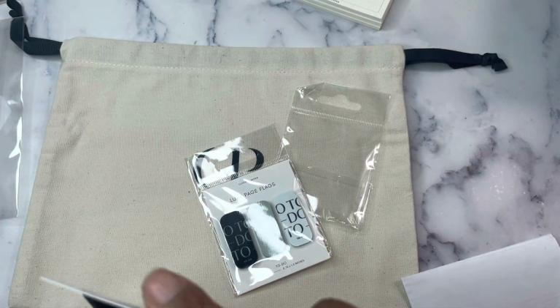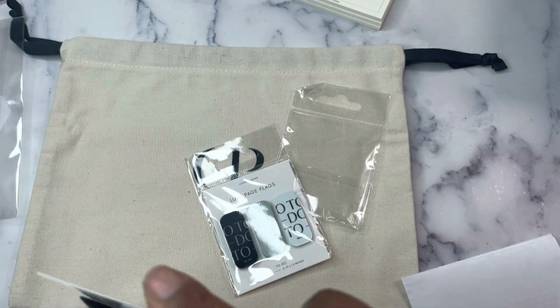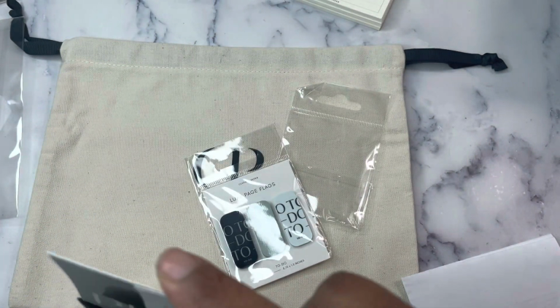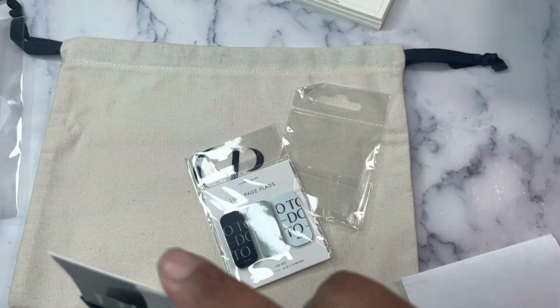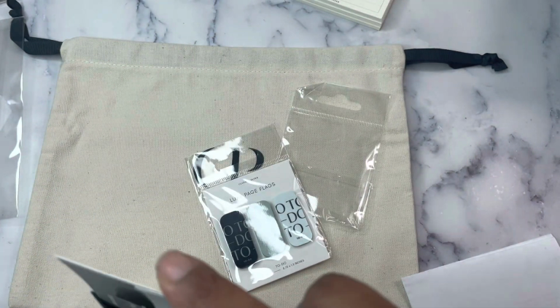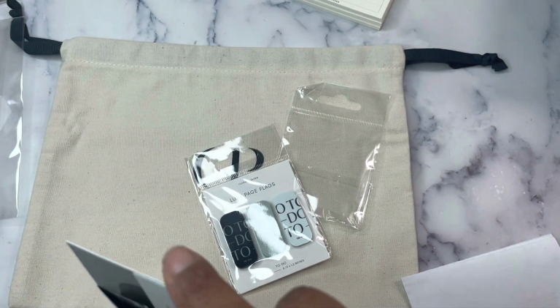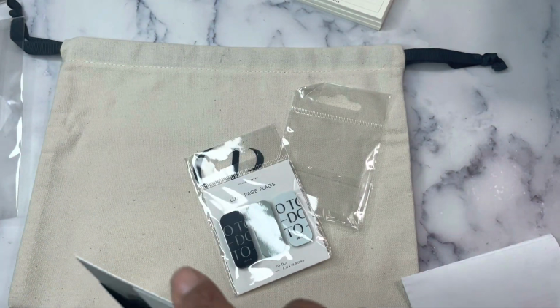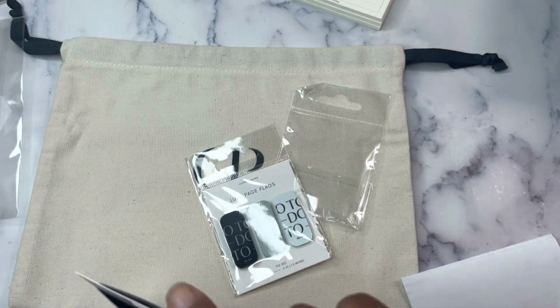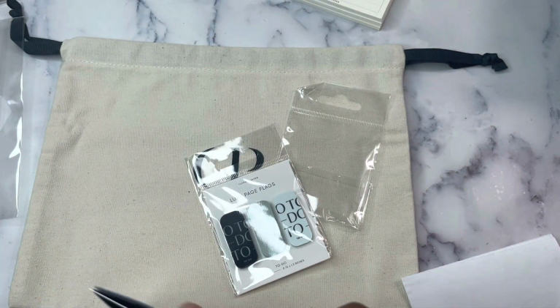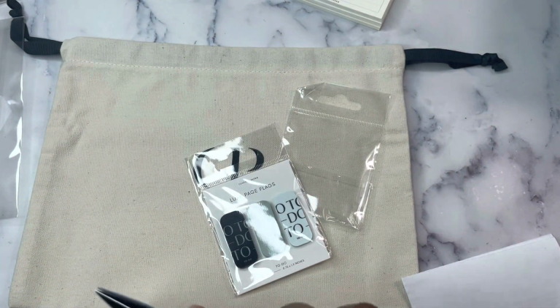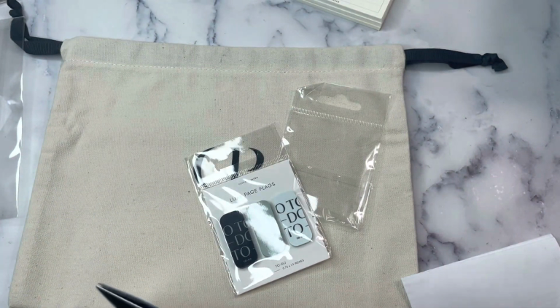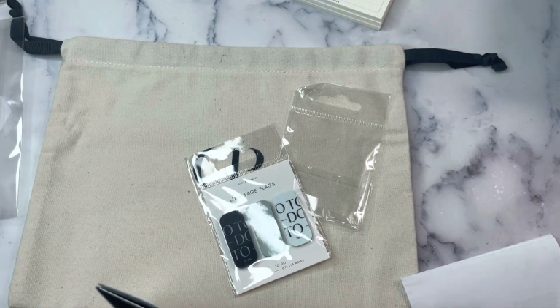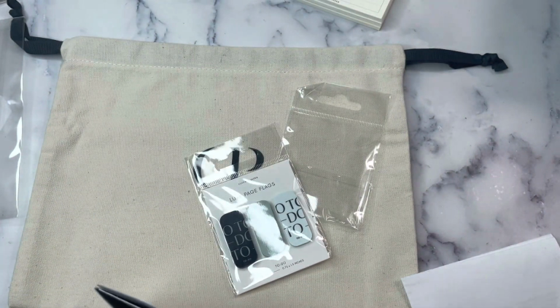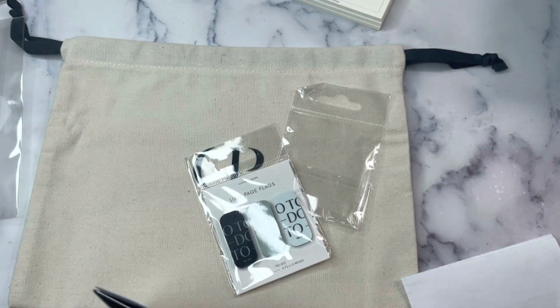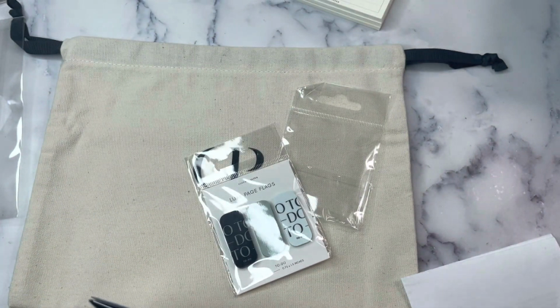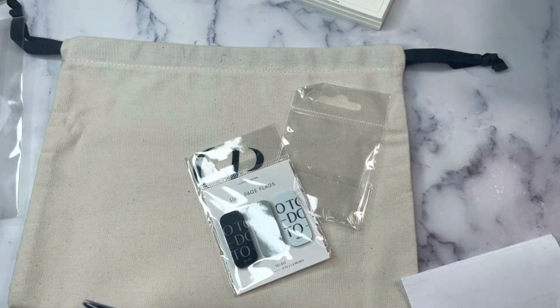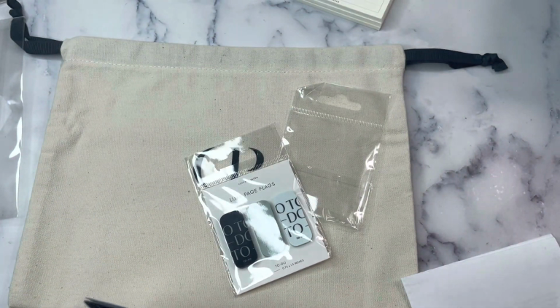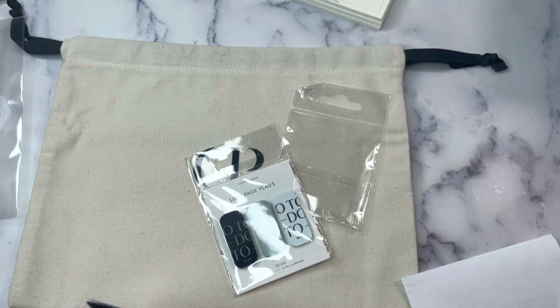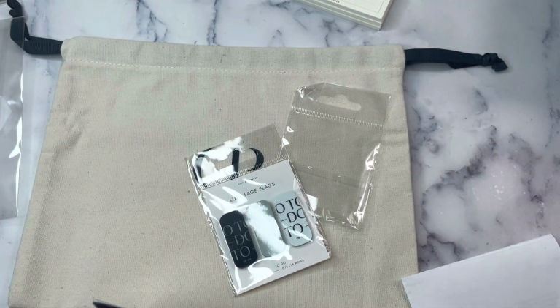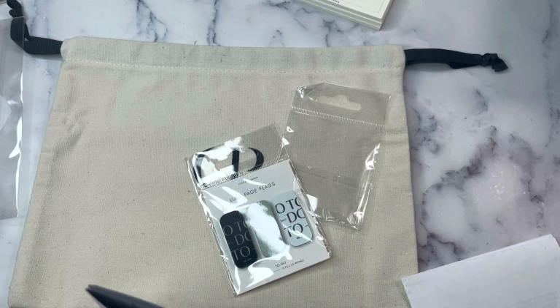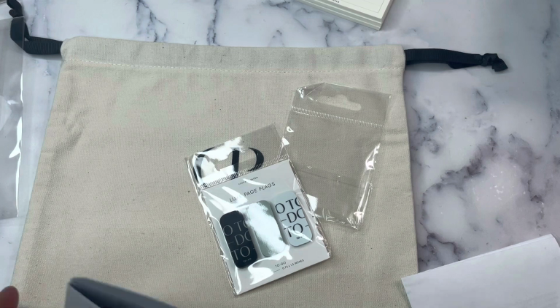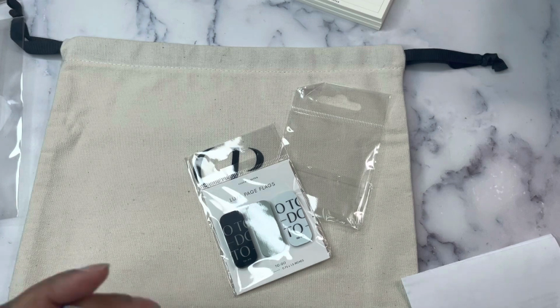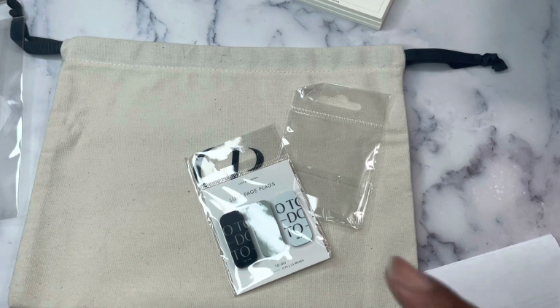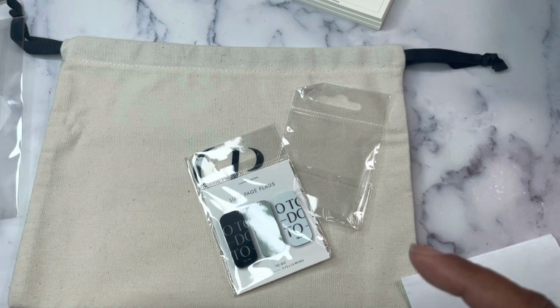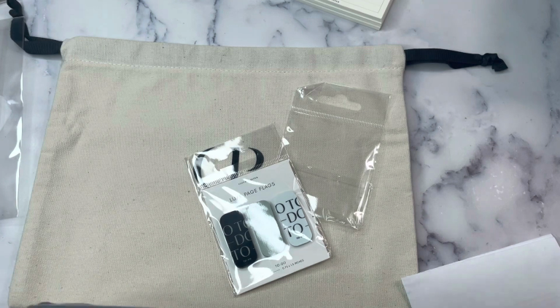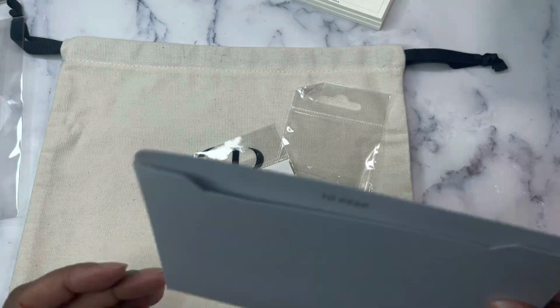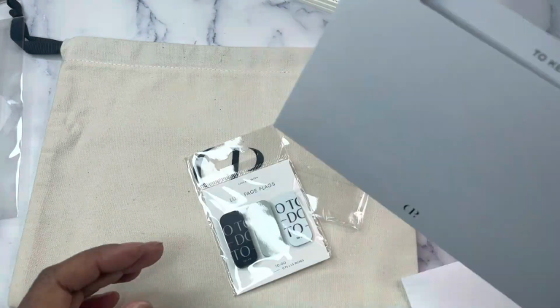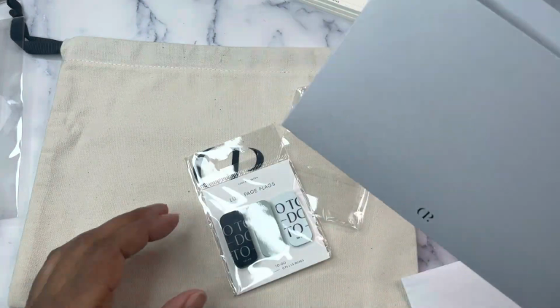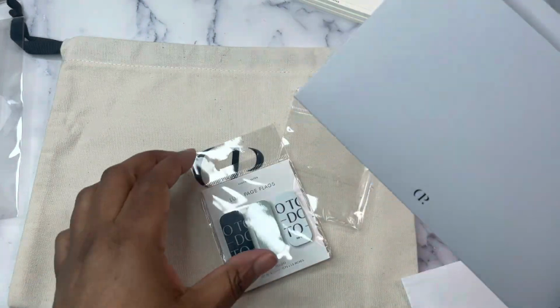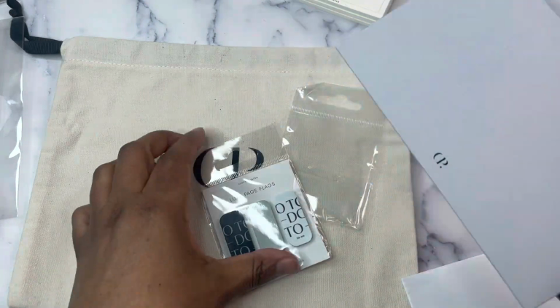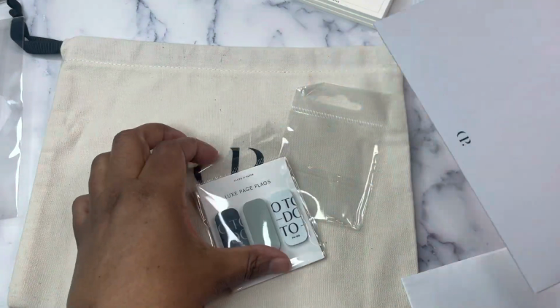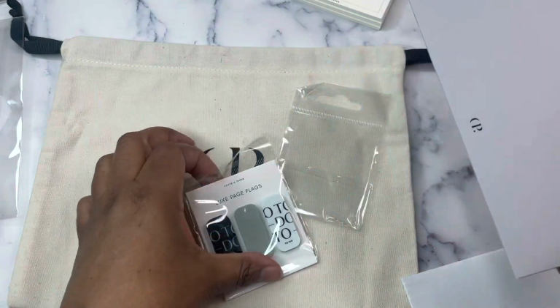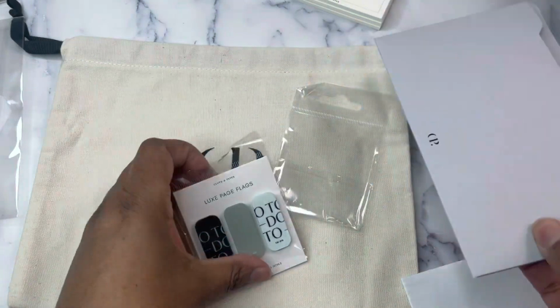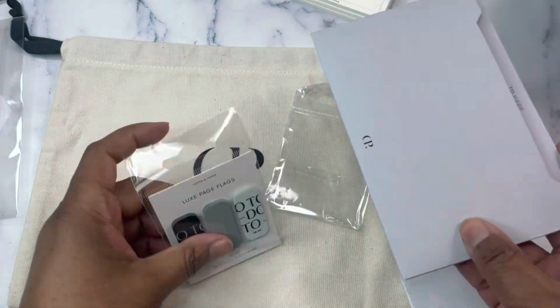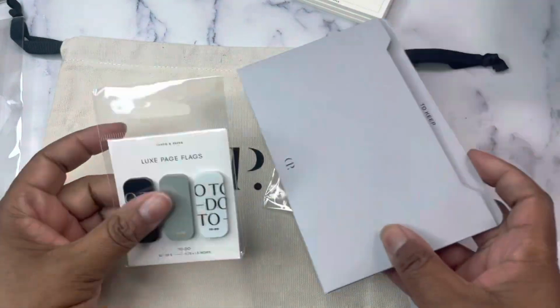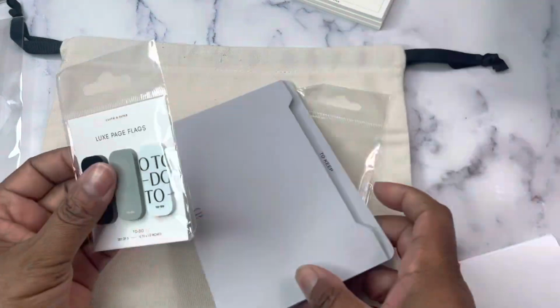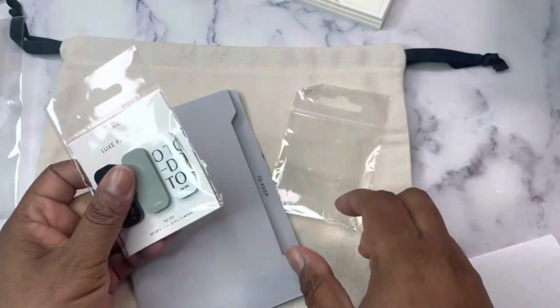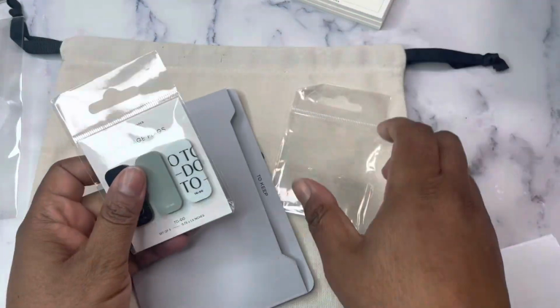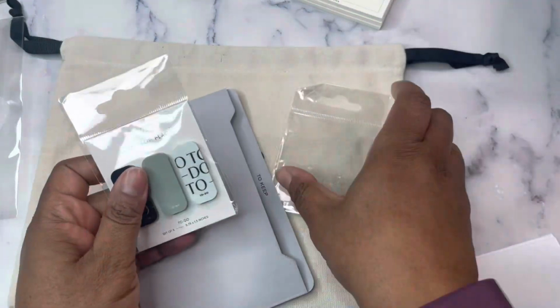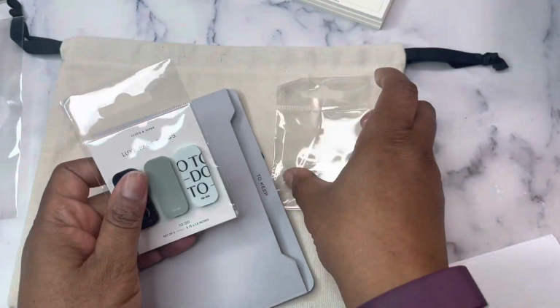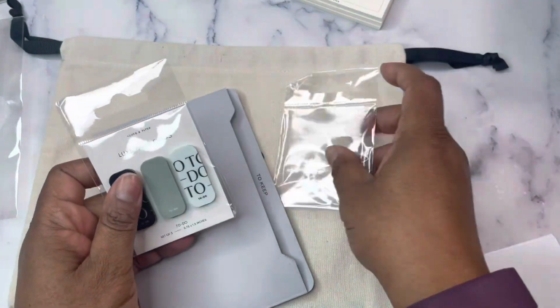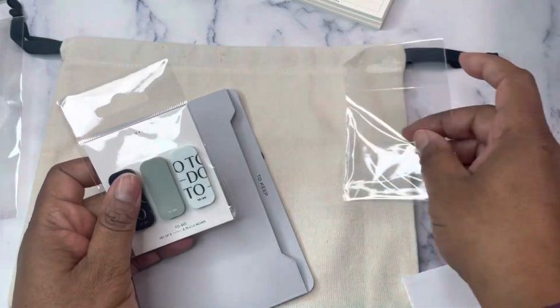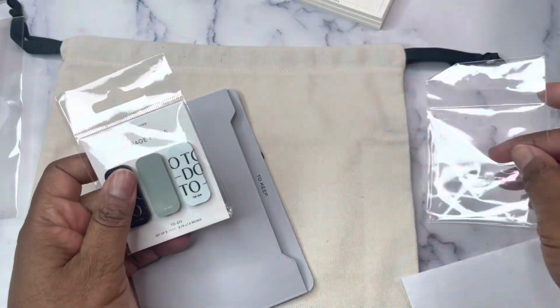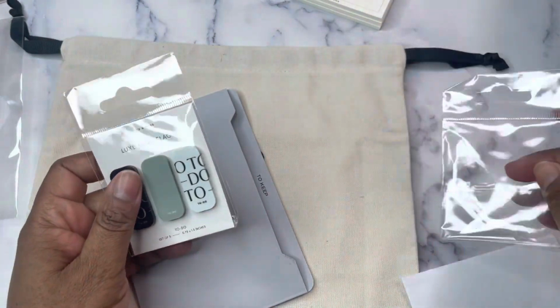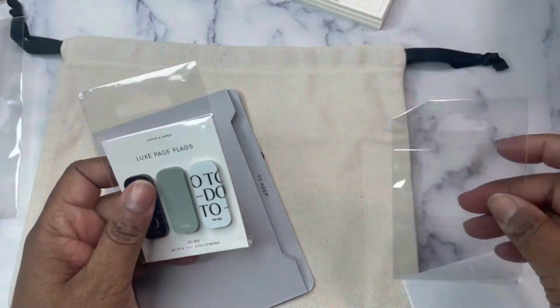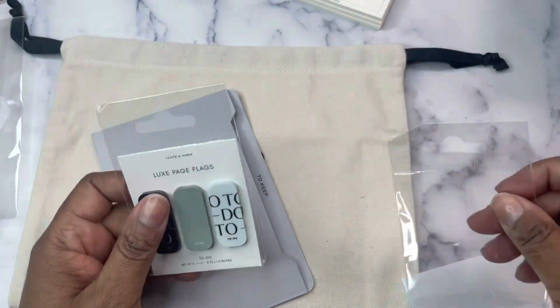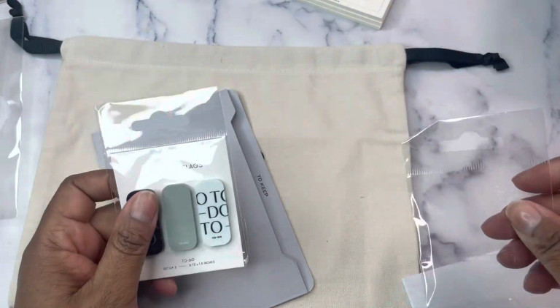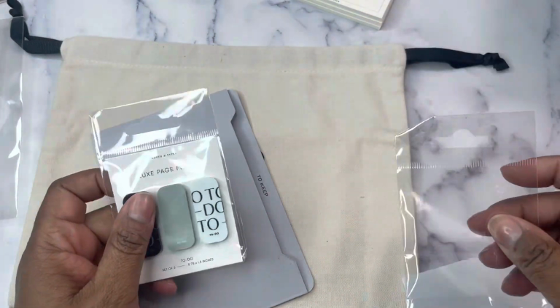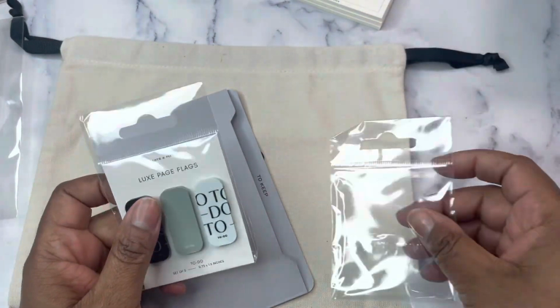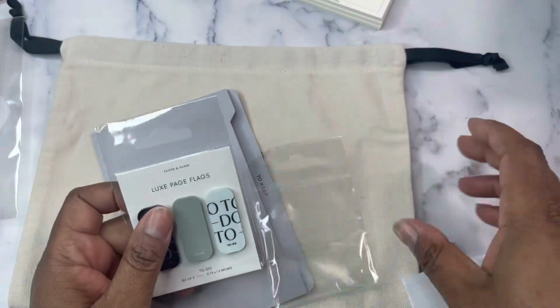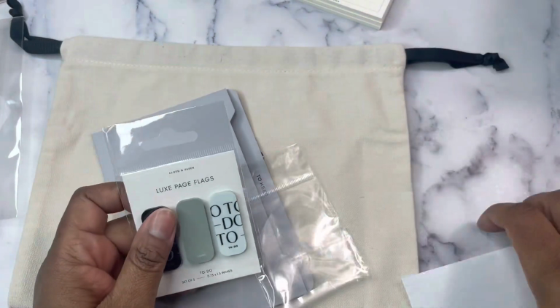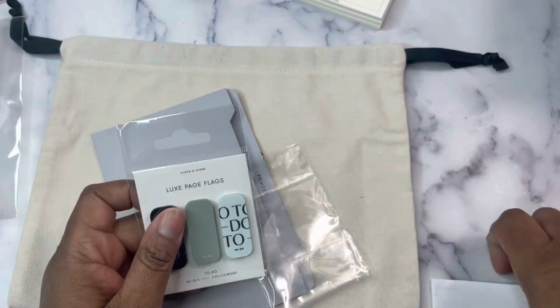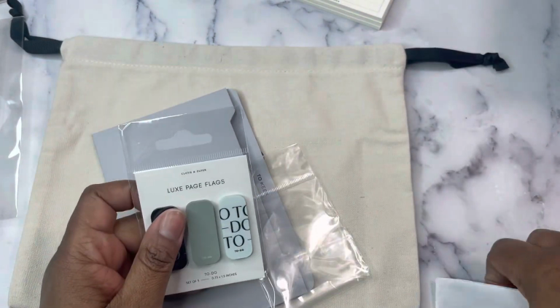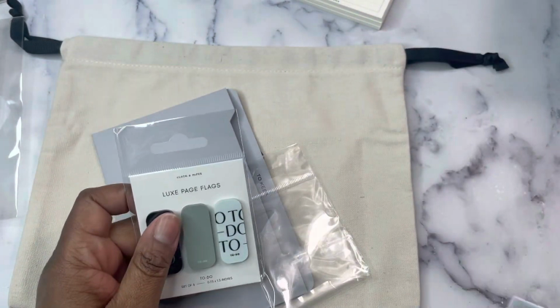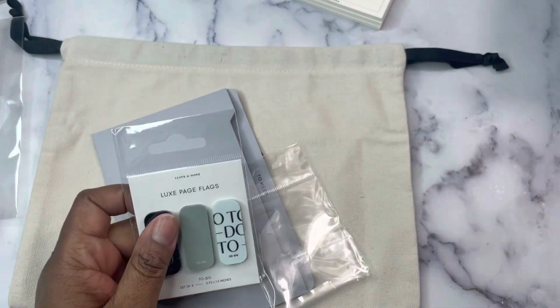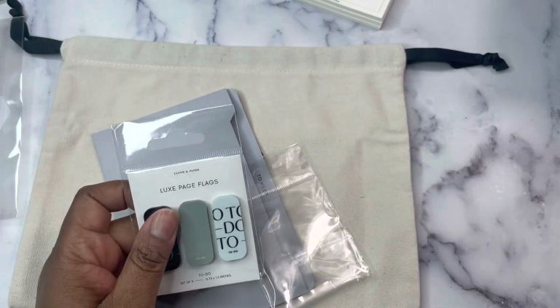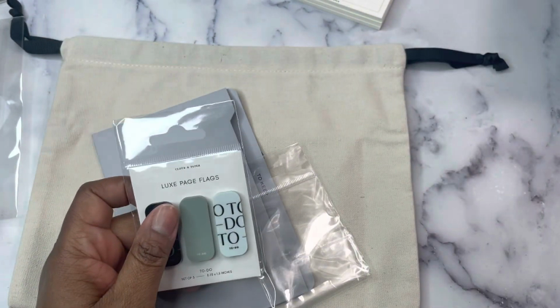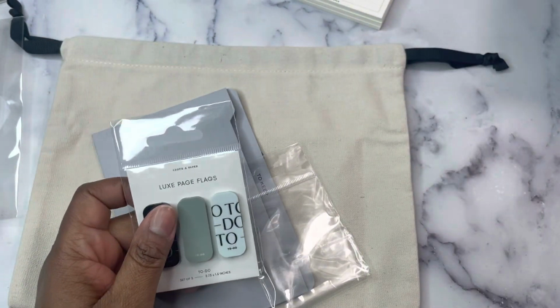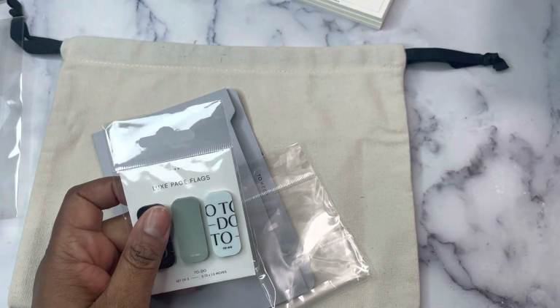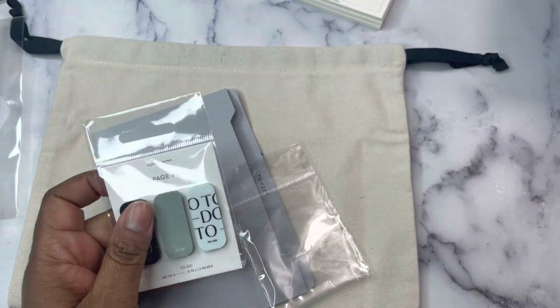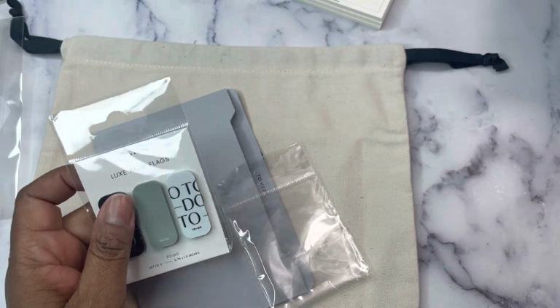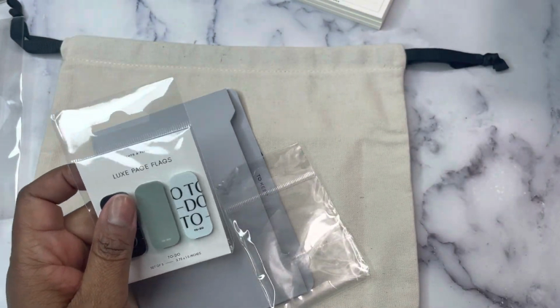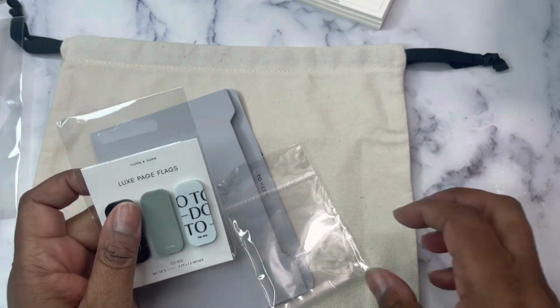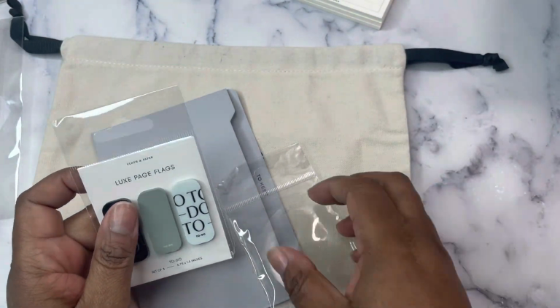I have such a huge supply of journaling cards that it's crazy.